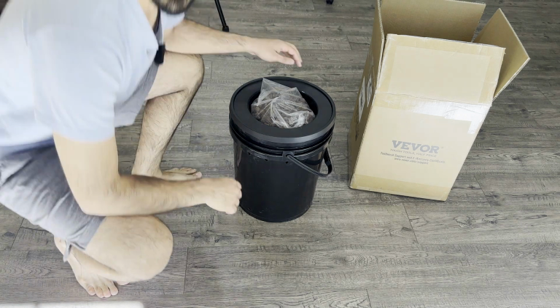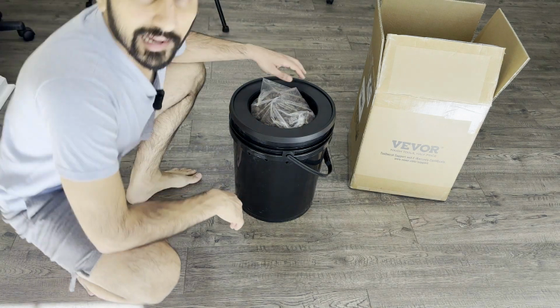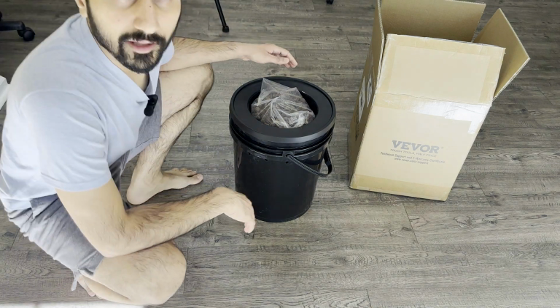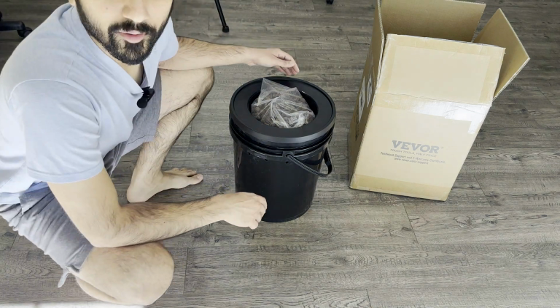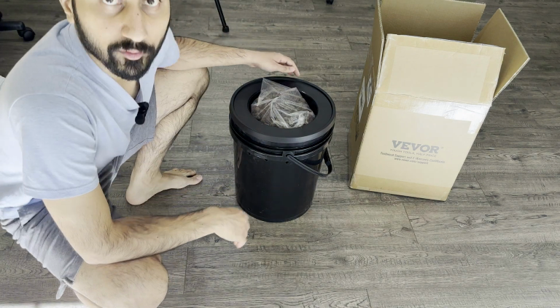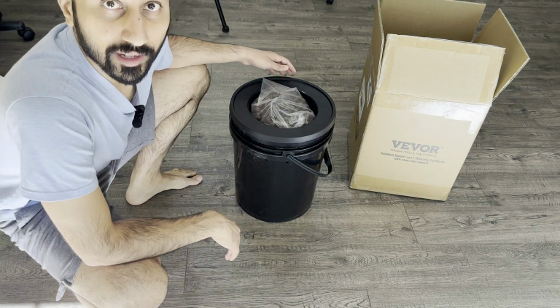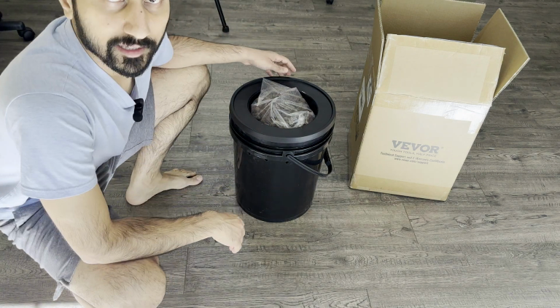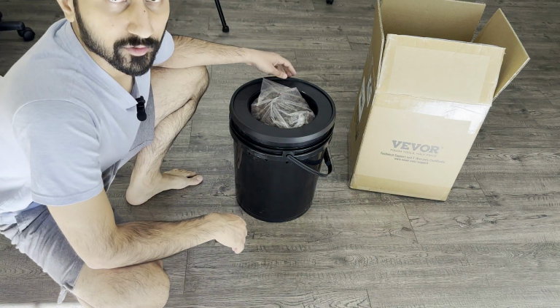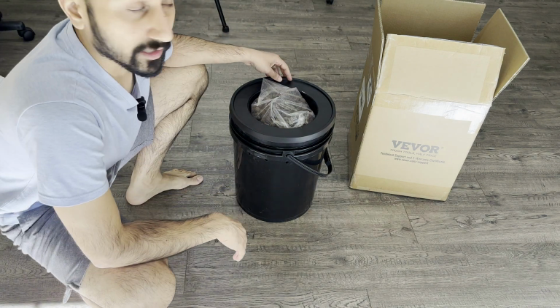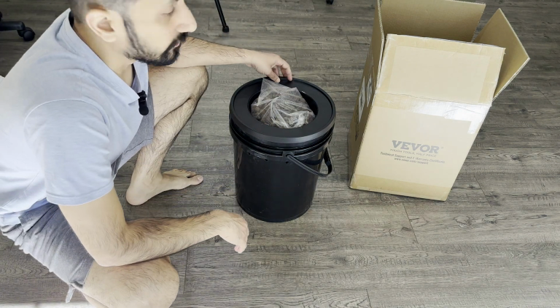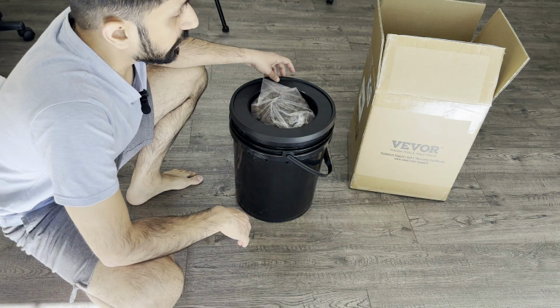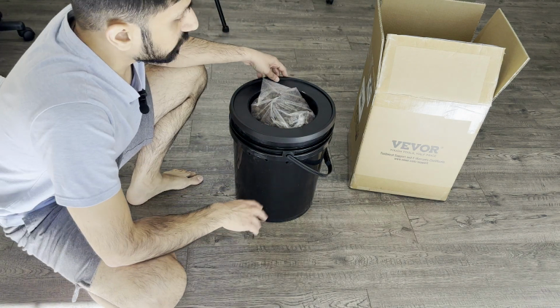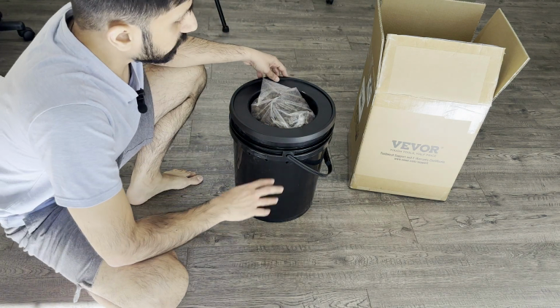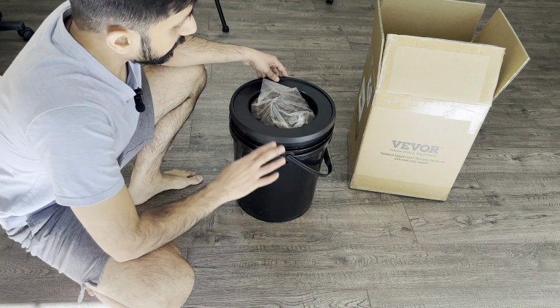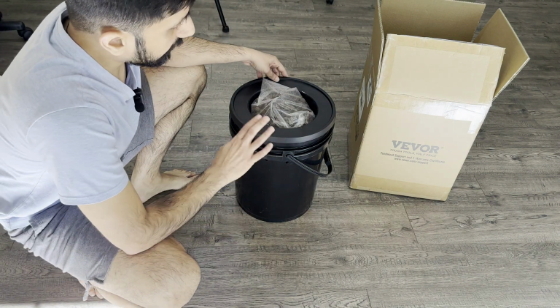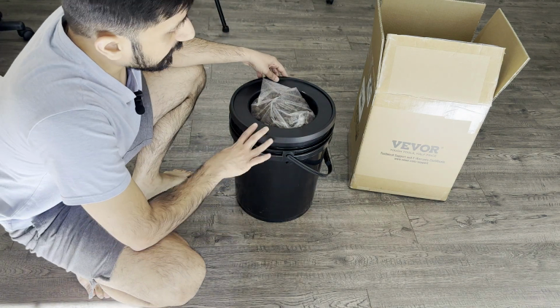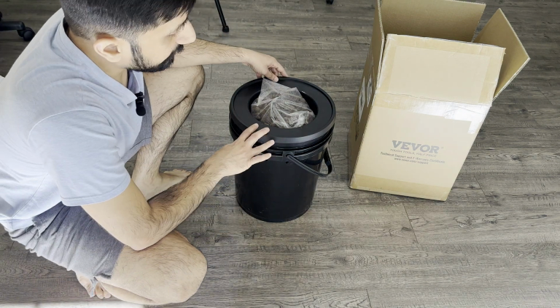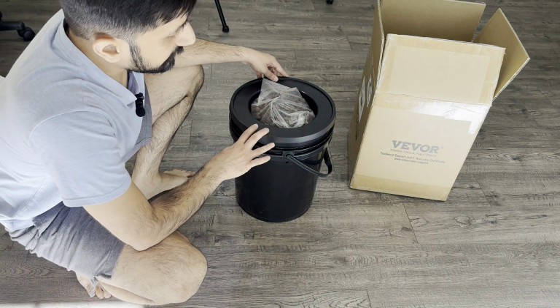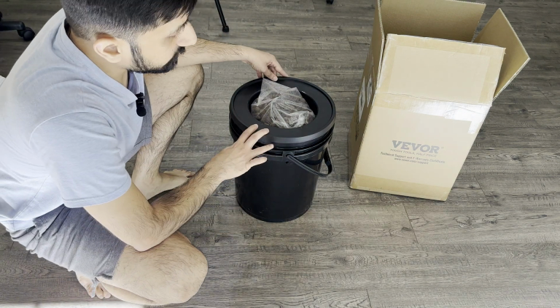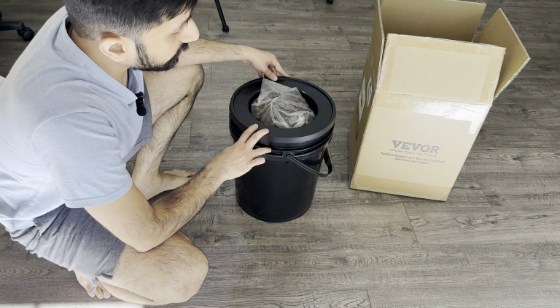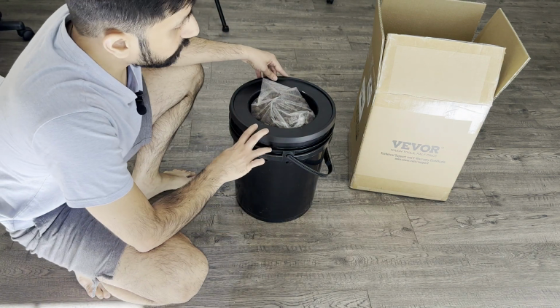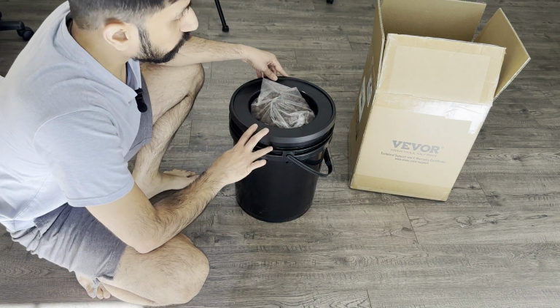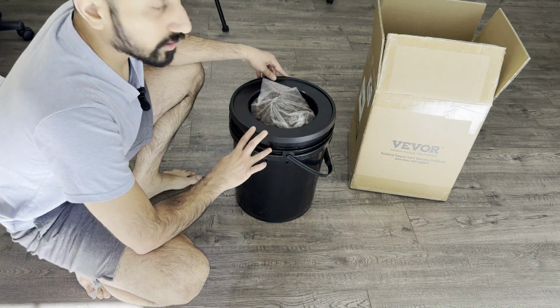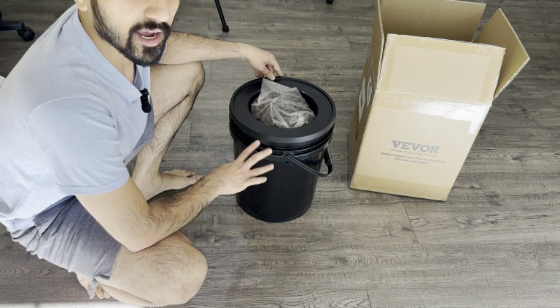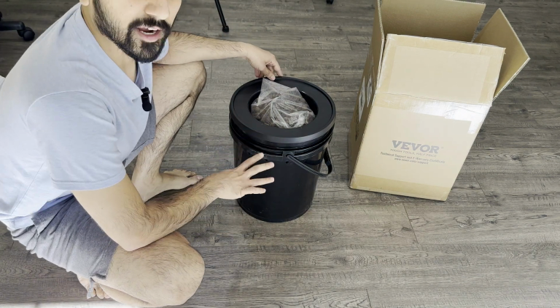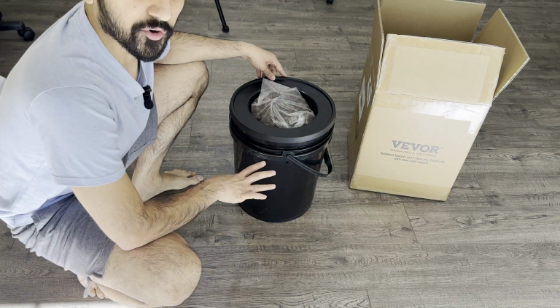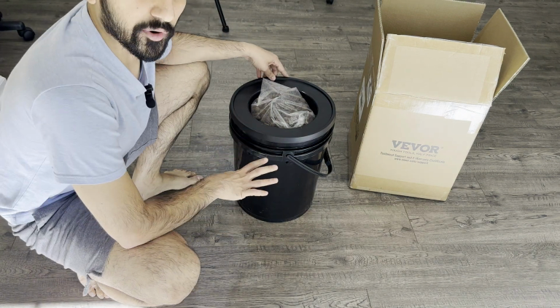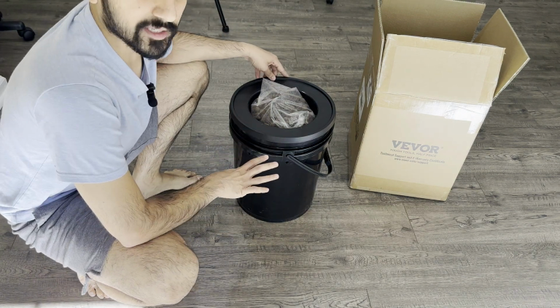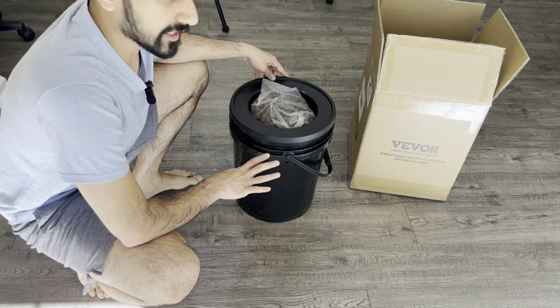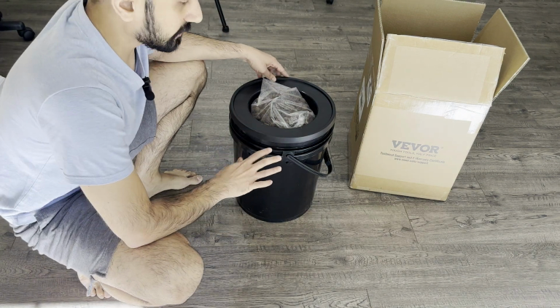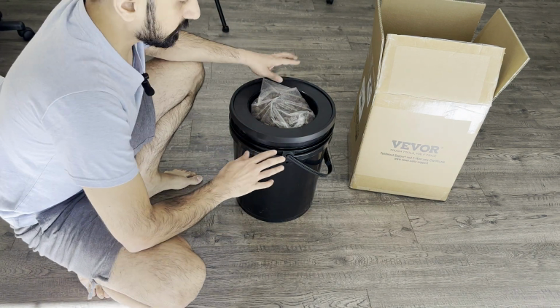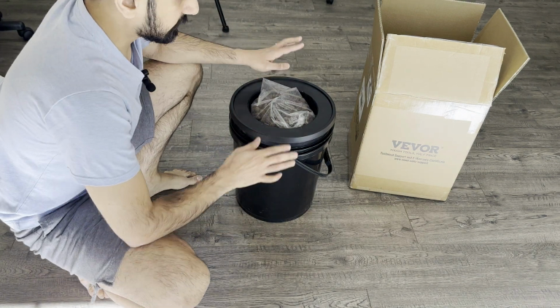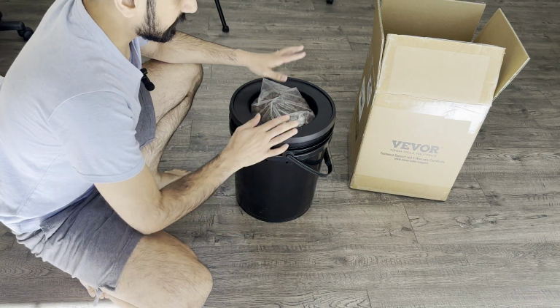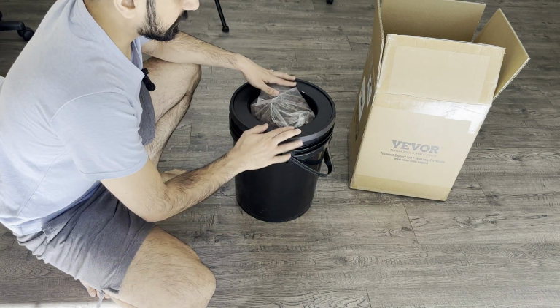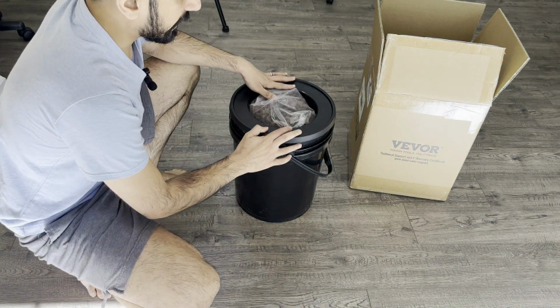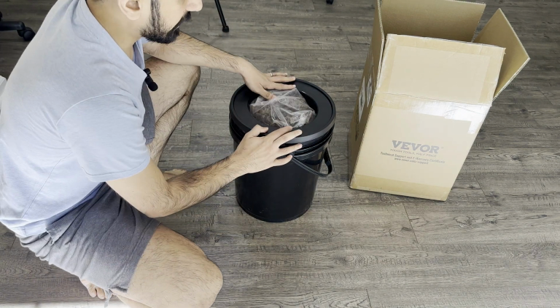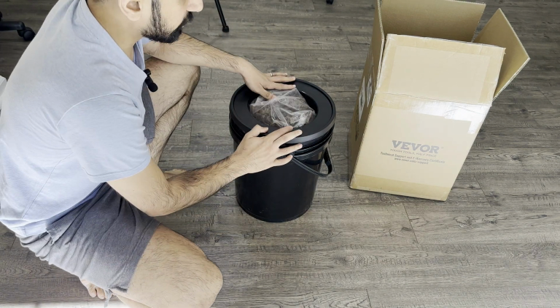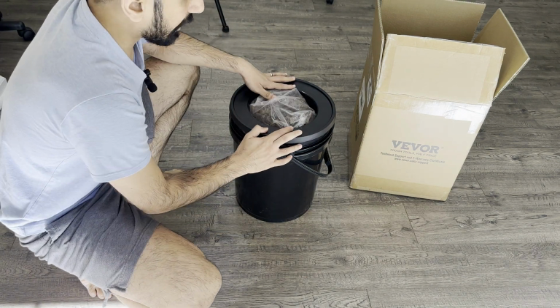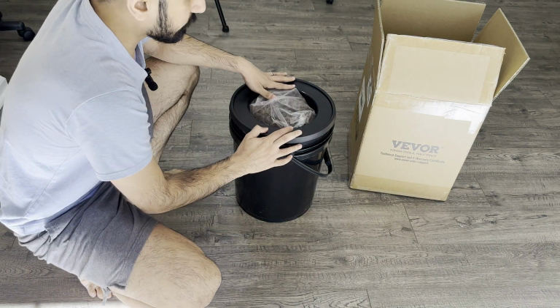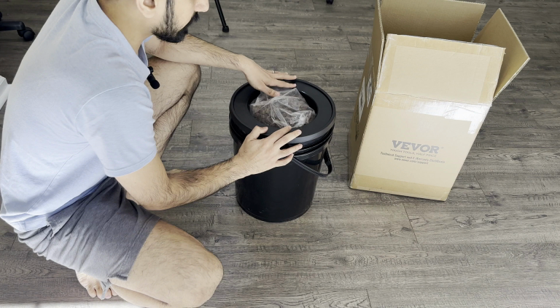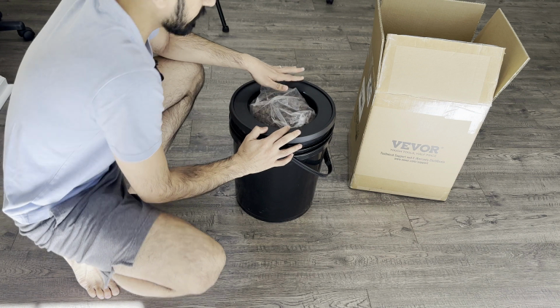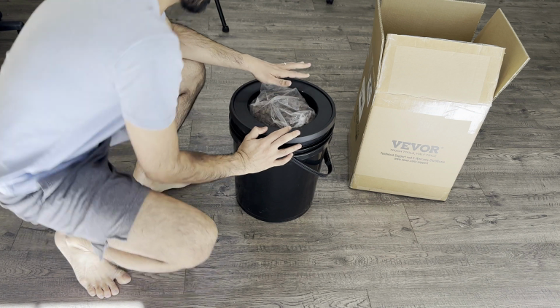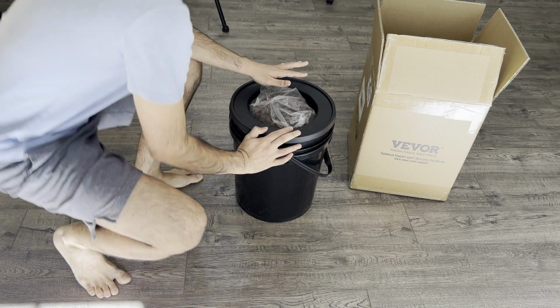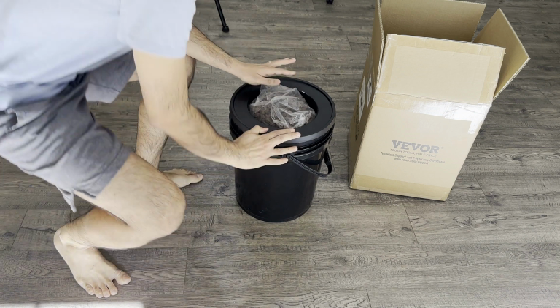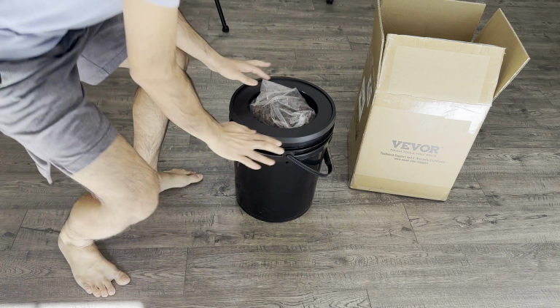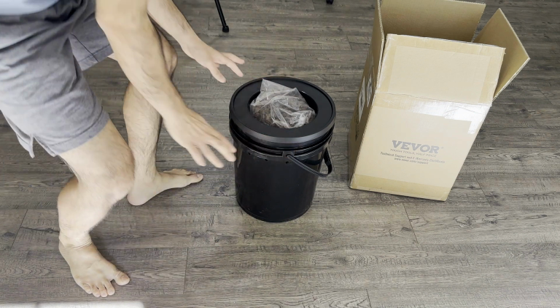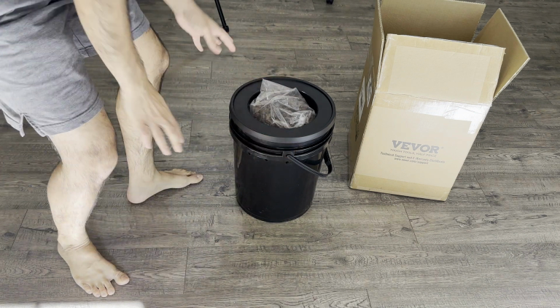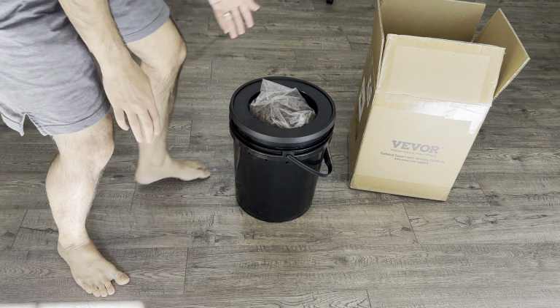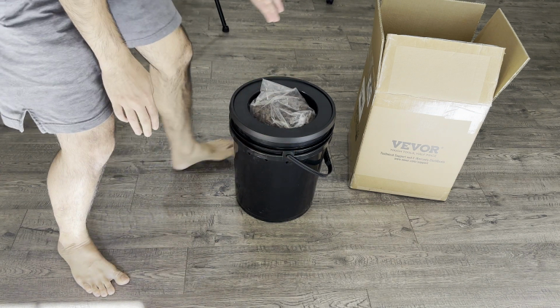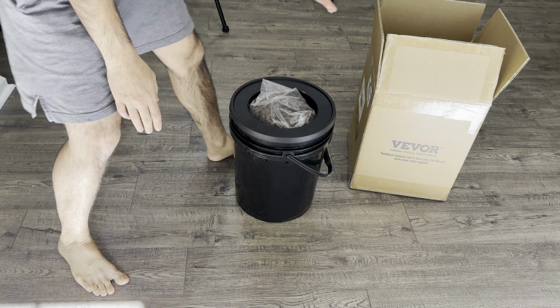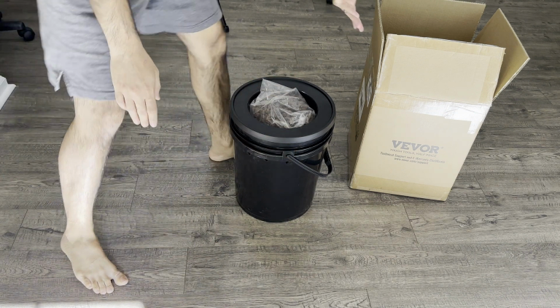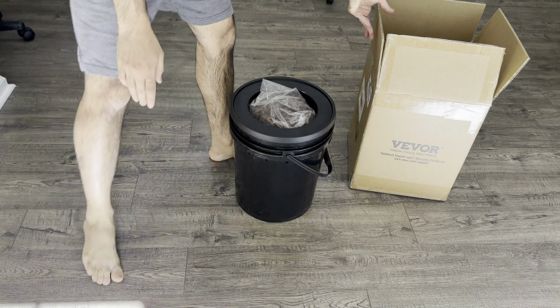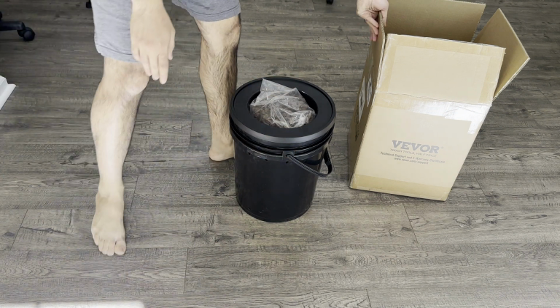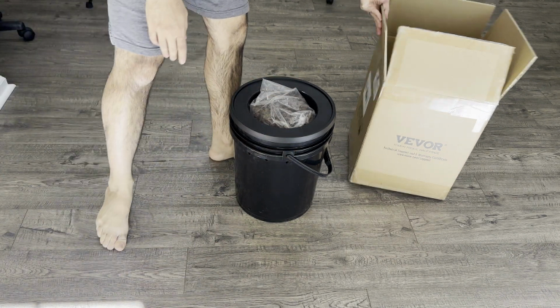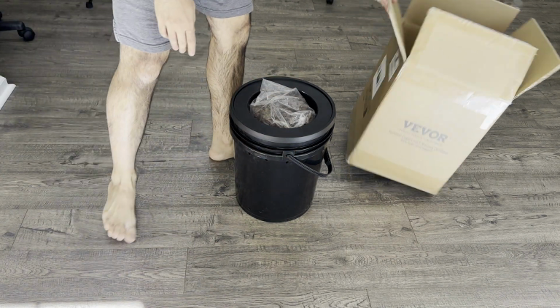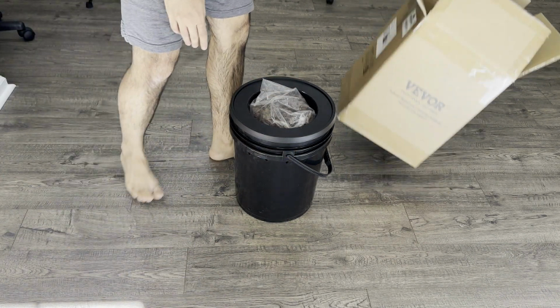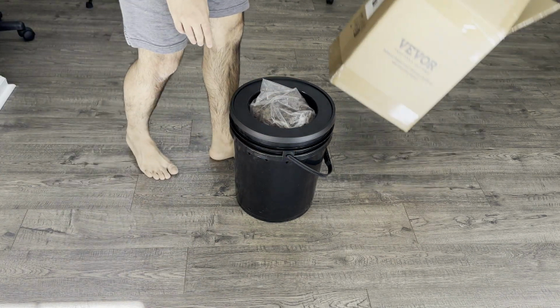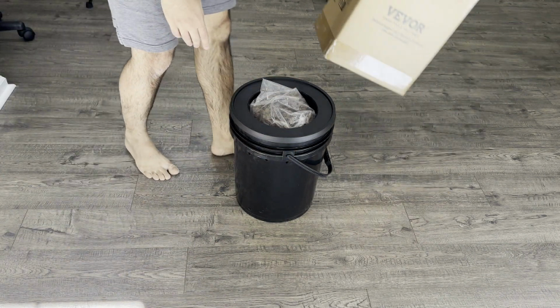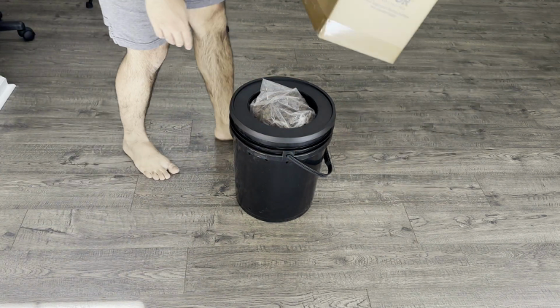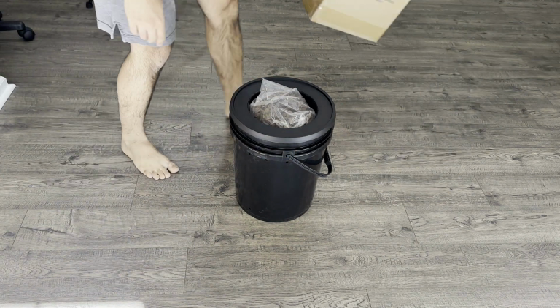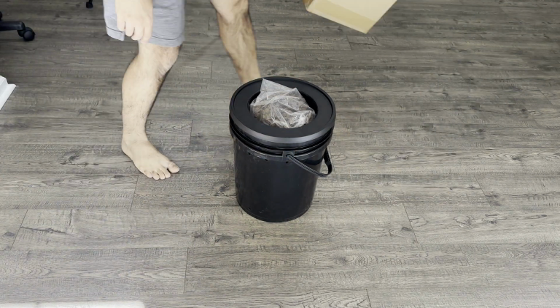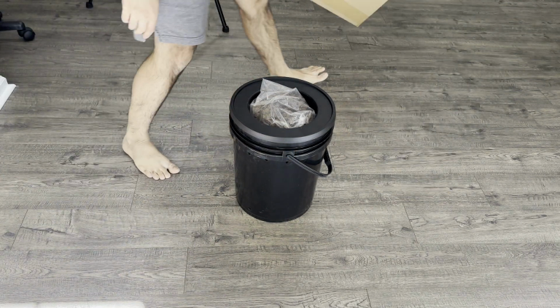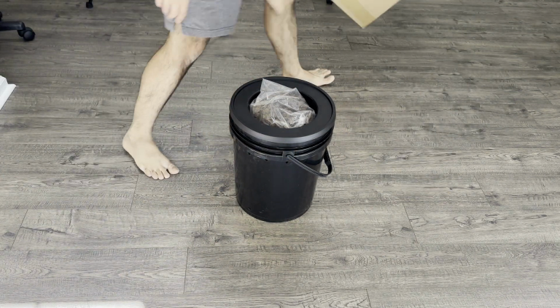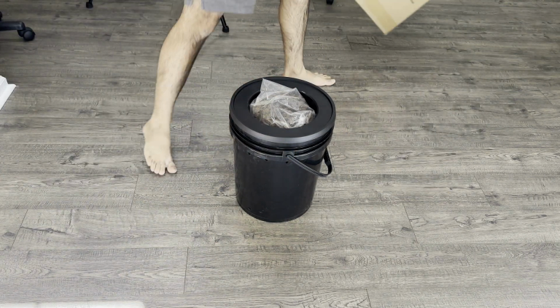Hello and welcome to another video. Today I have this Beewore growing kit. This is a top drip irrigation hydroponic system.